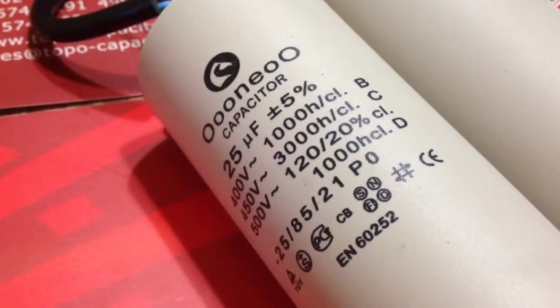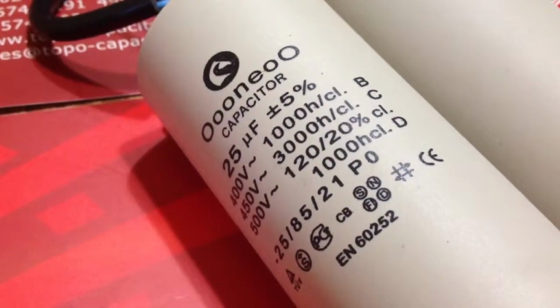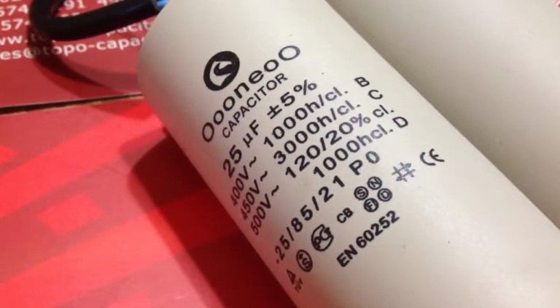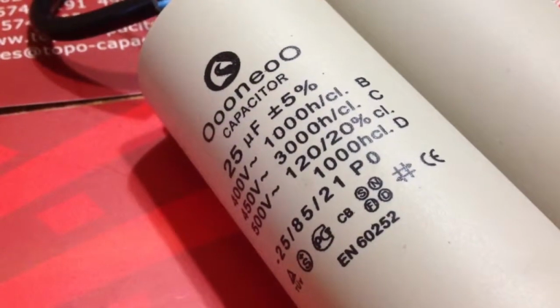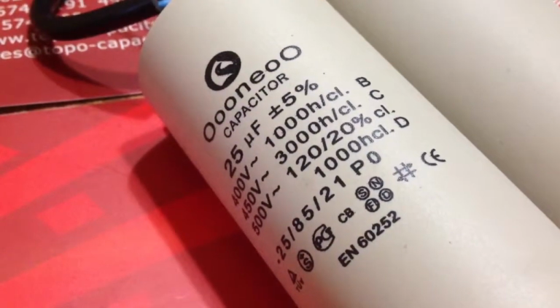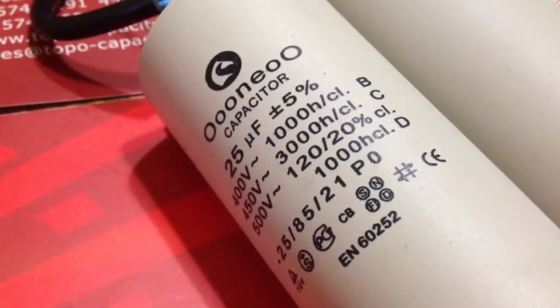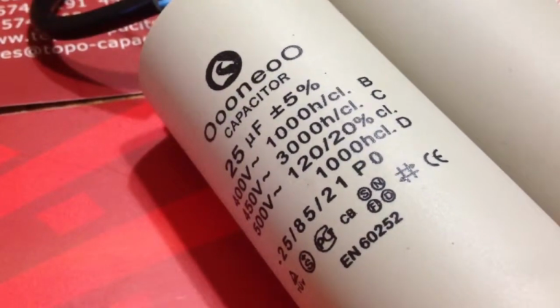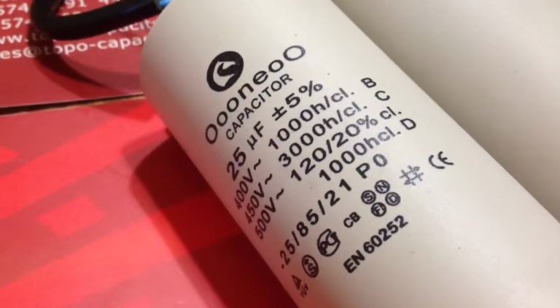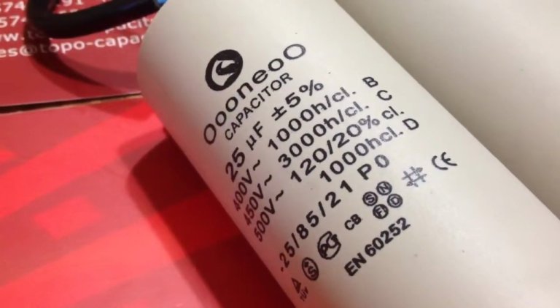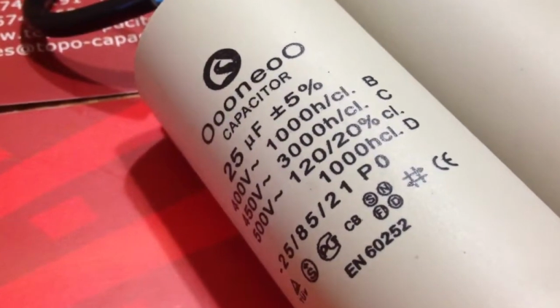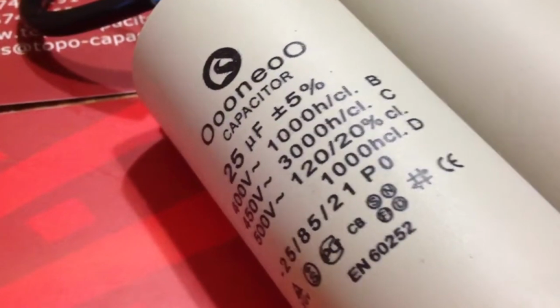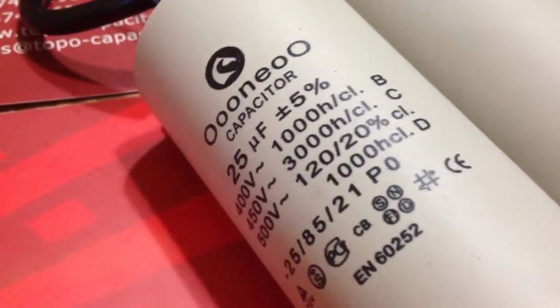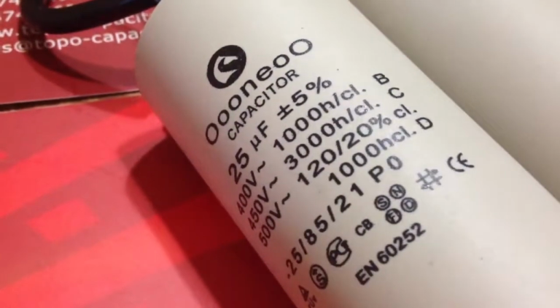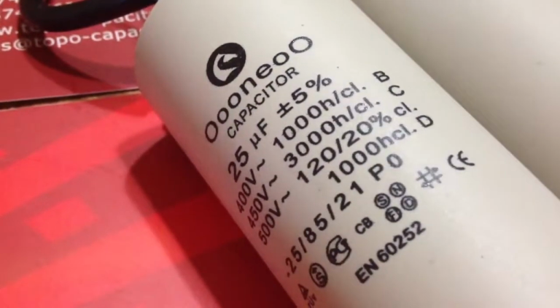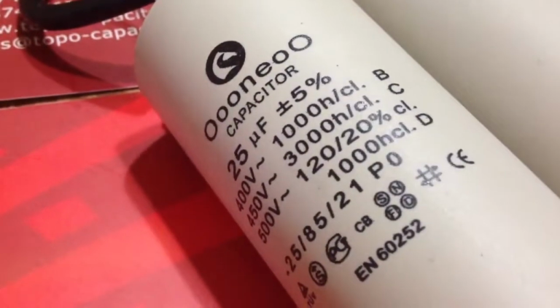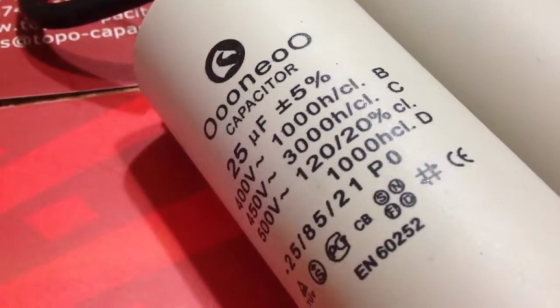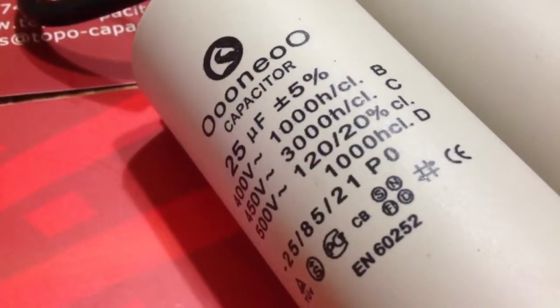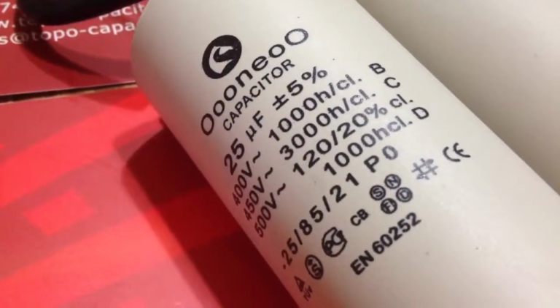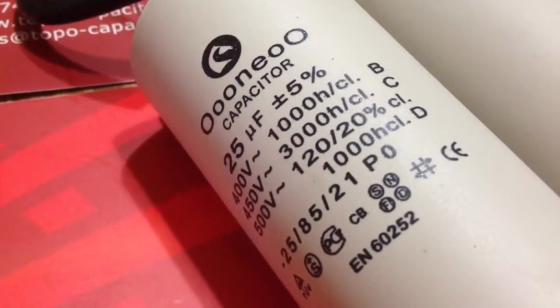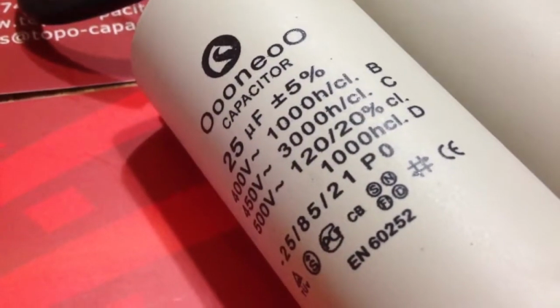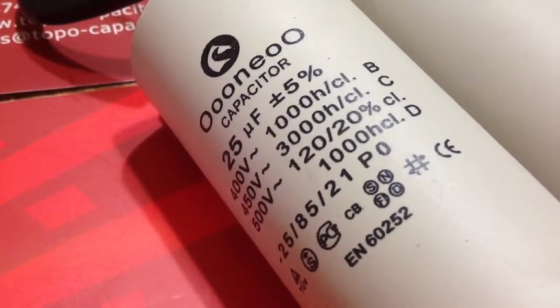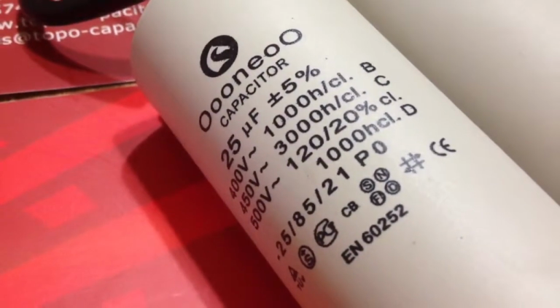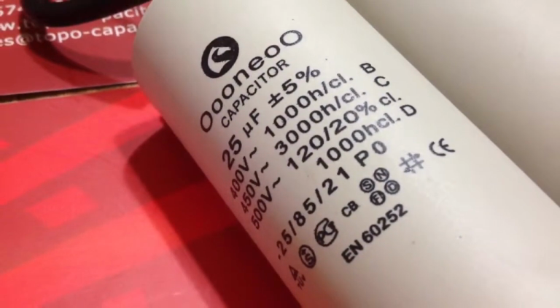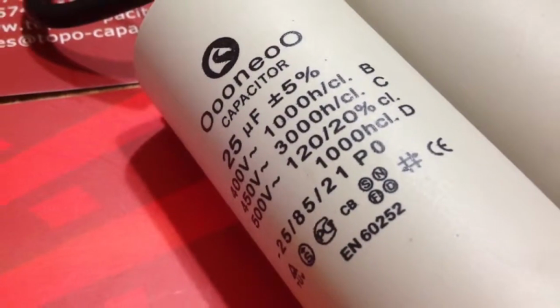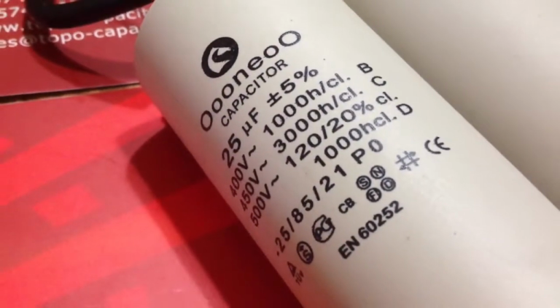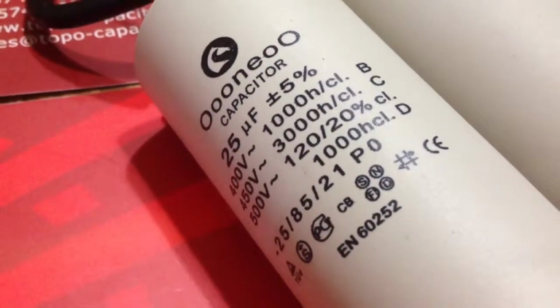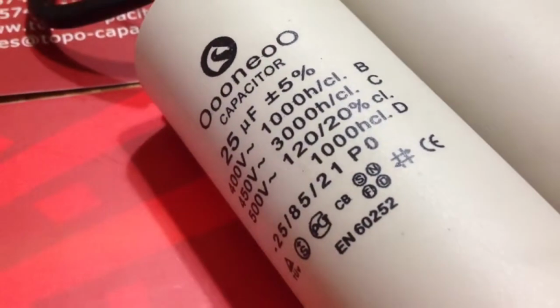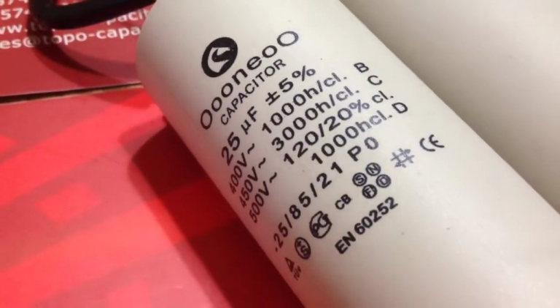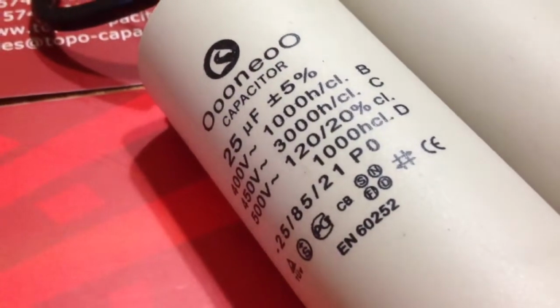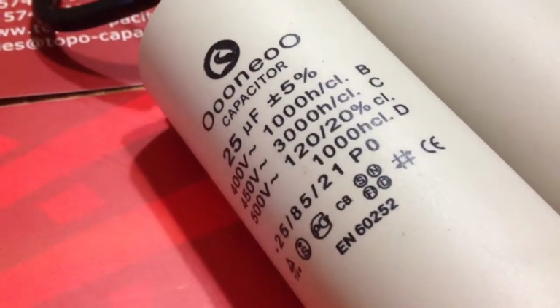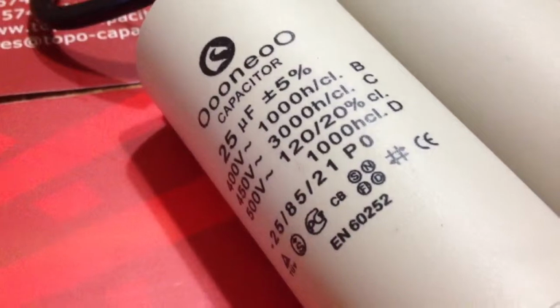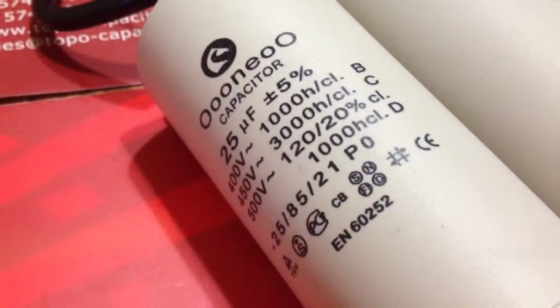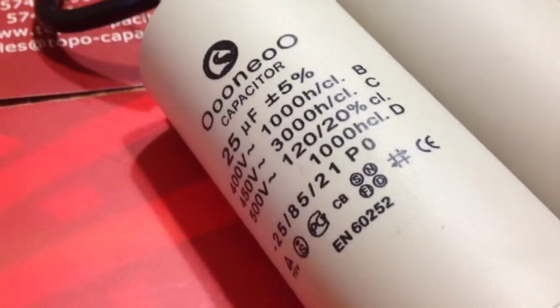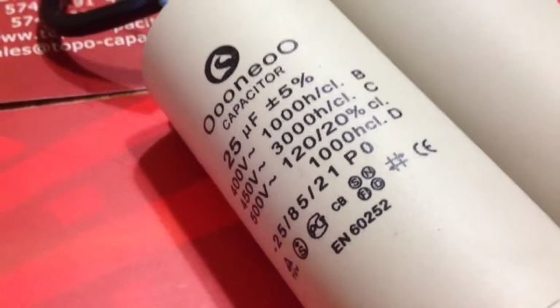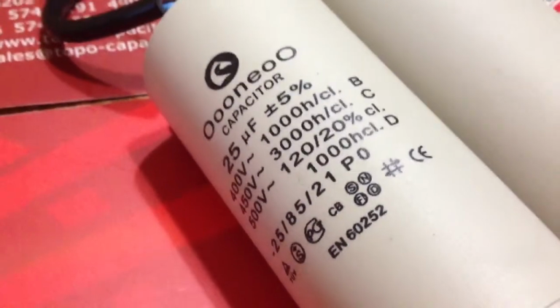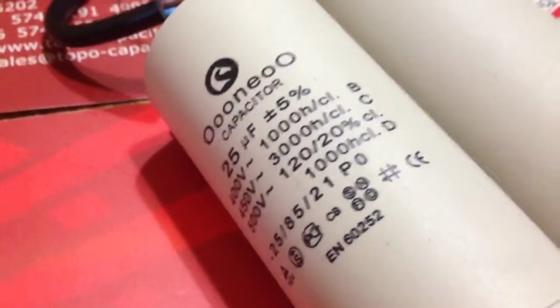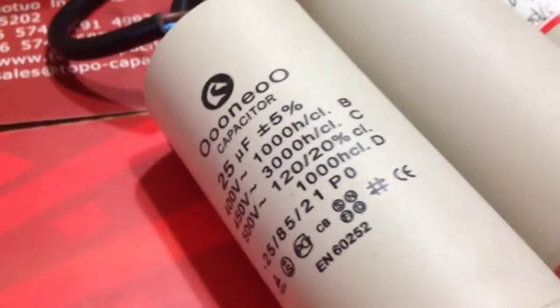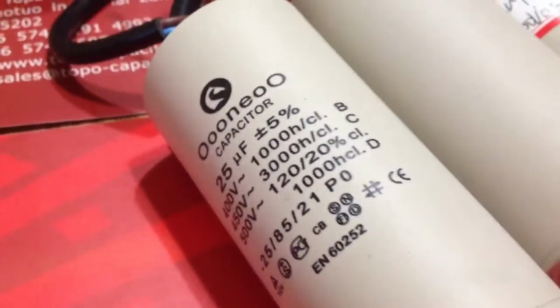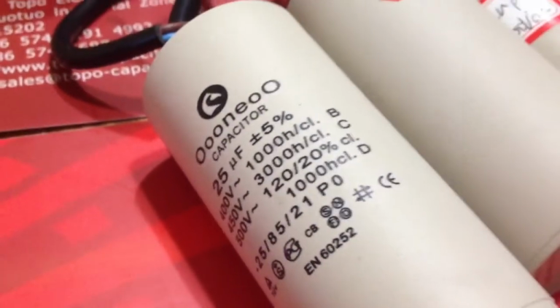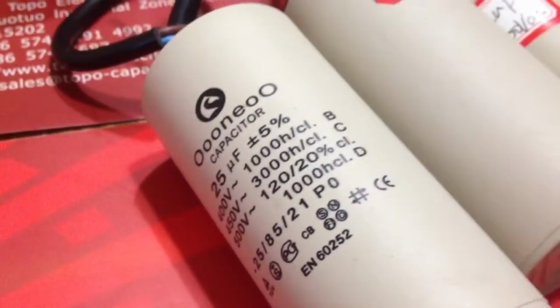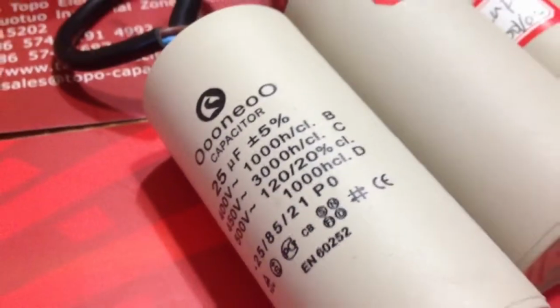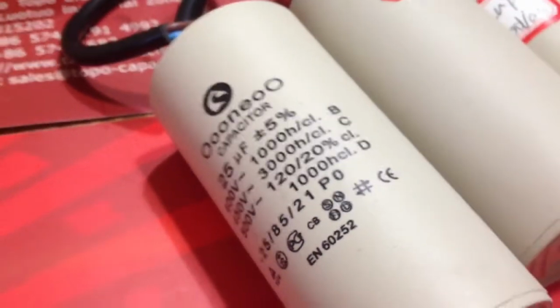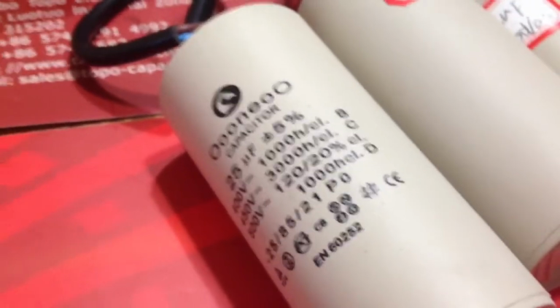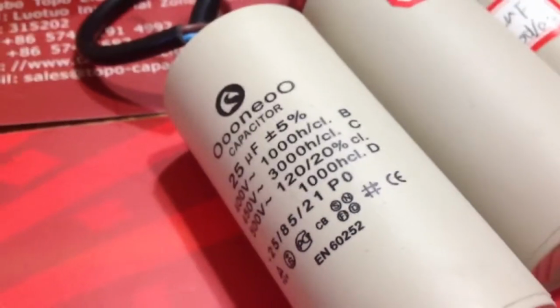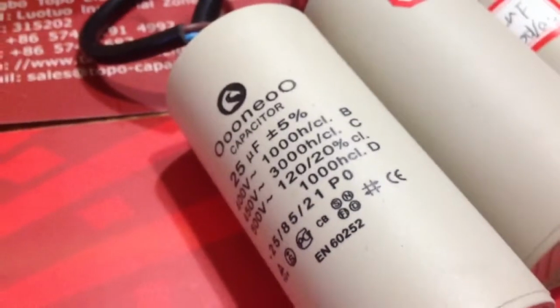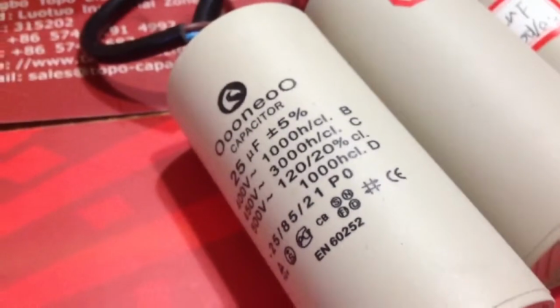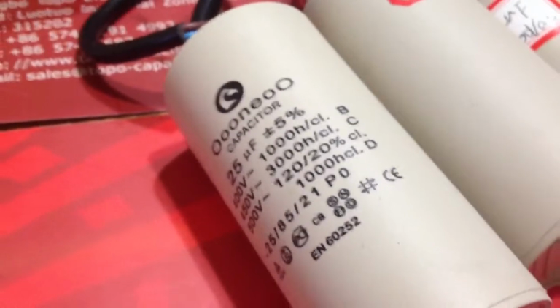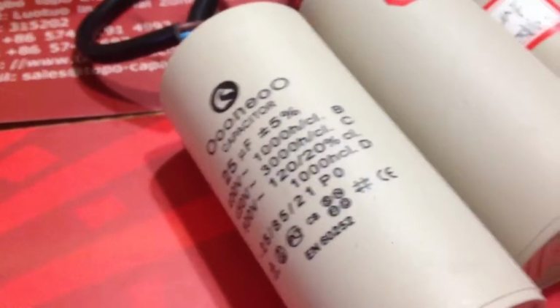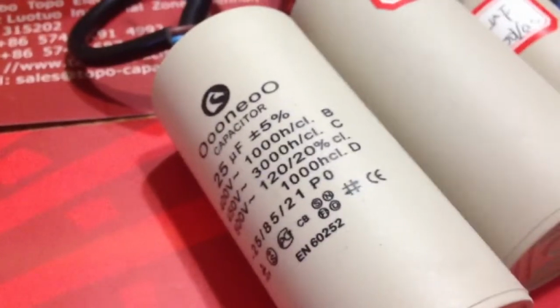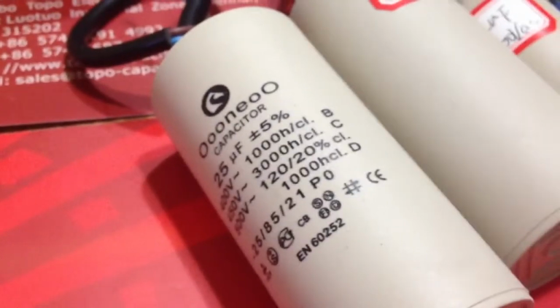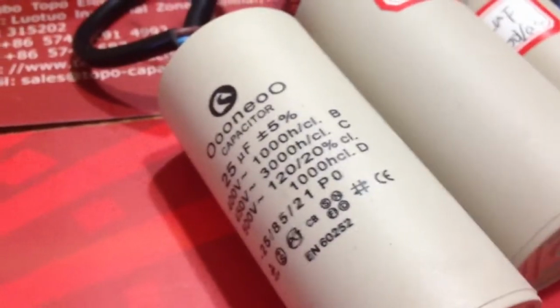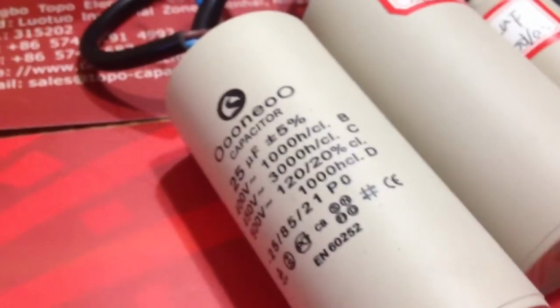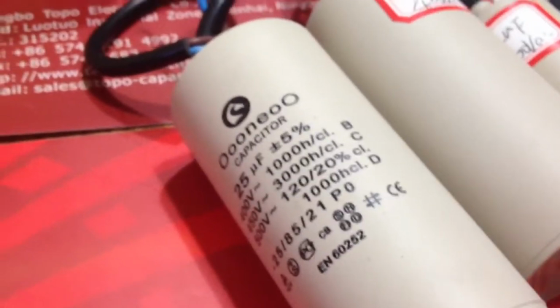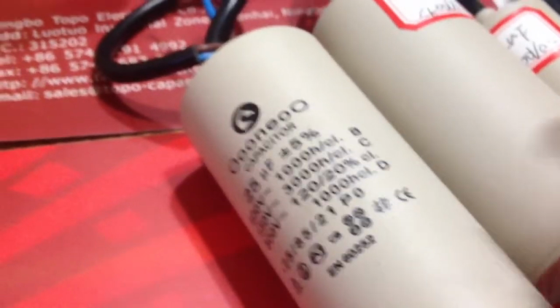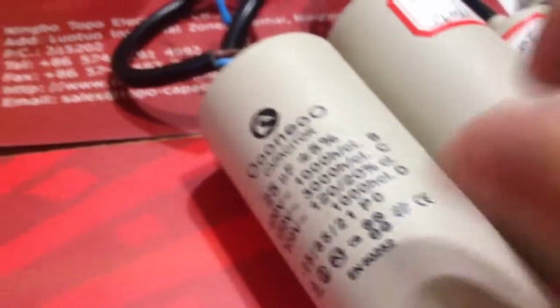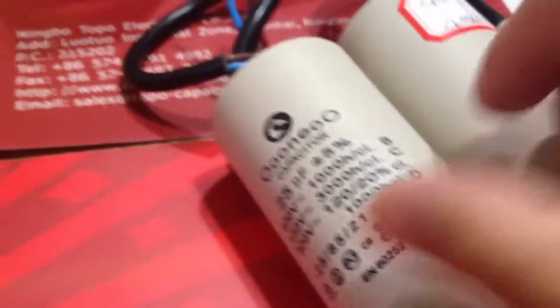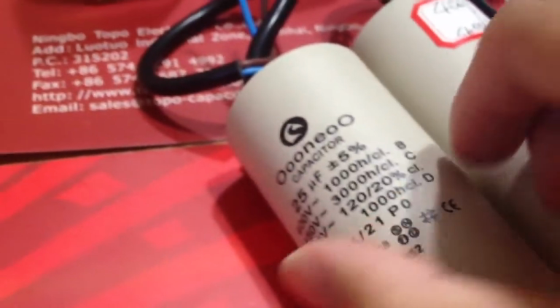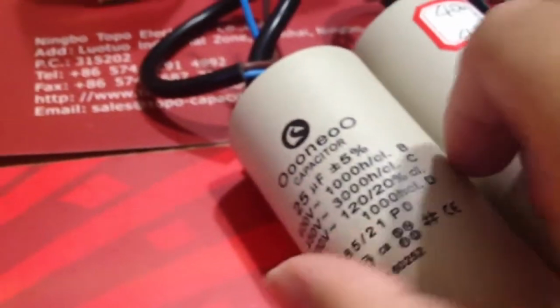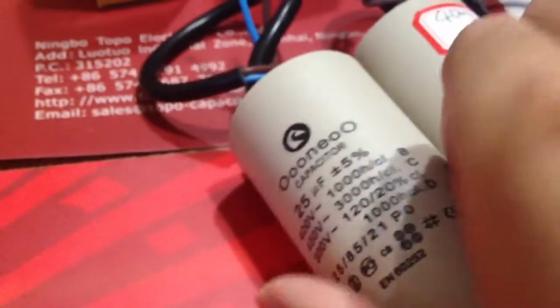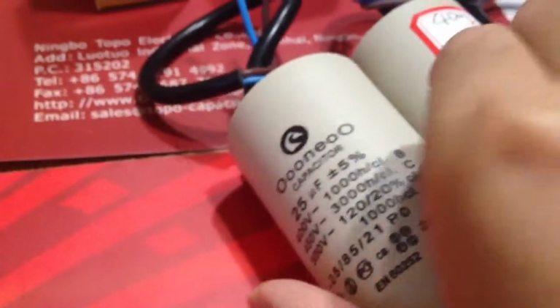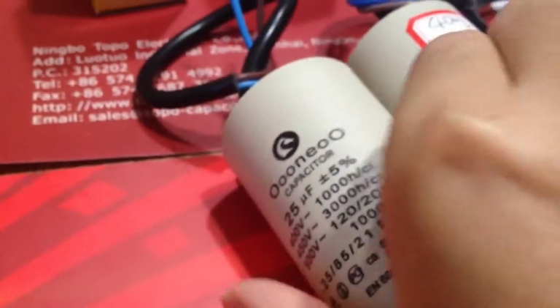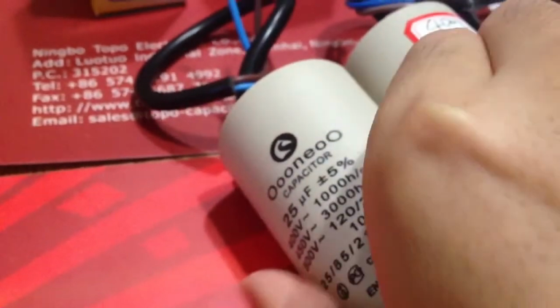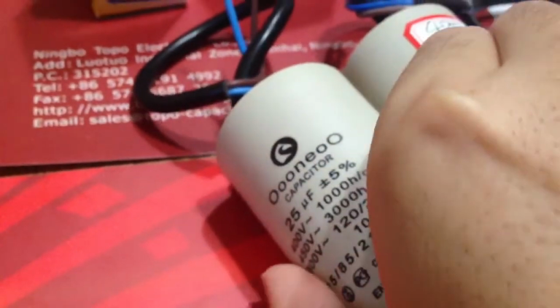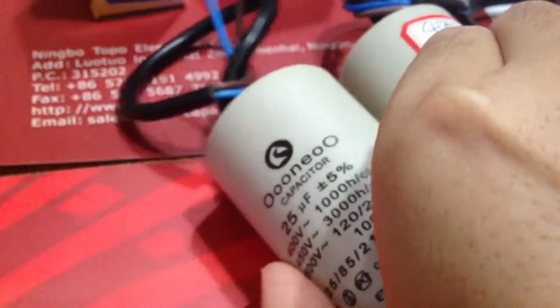This is Topel Capacitors Company of China. Let me introduce our CBB60AC motor run capacitors.